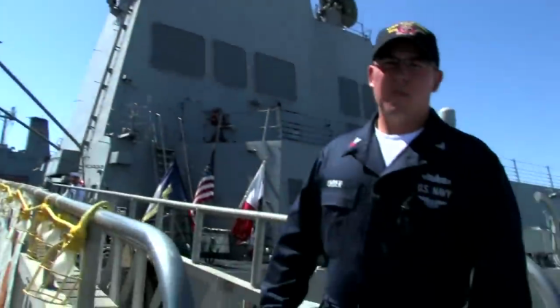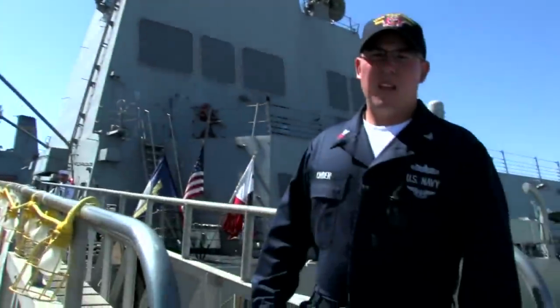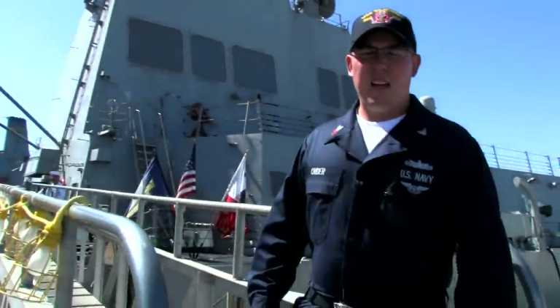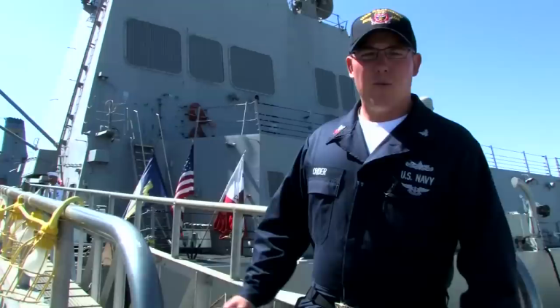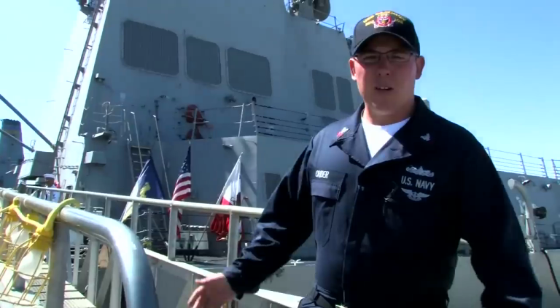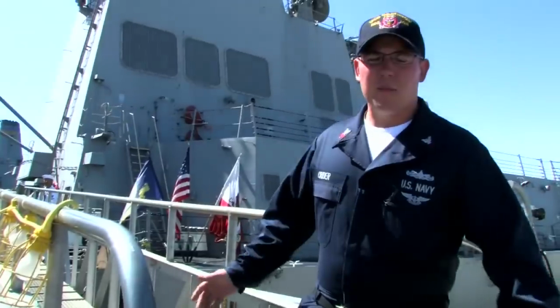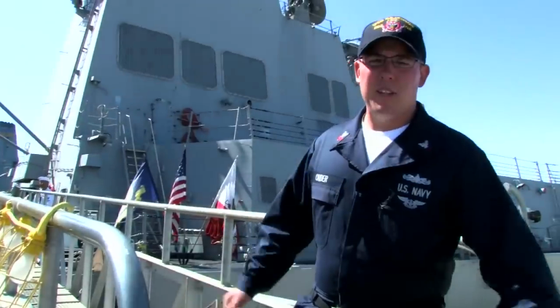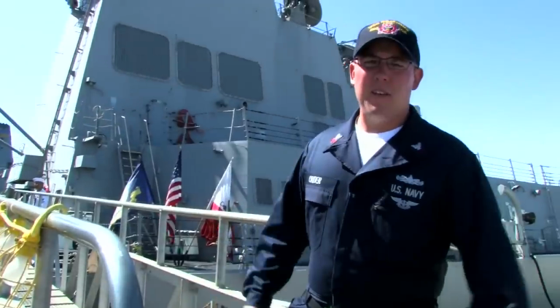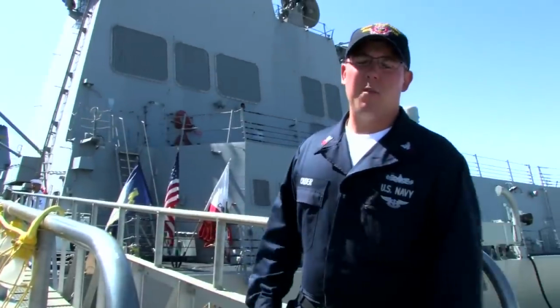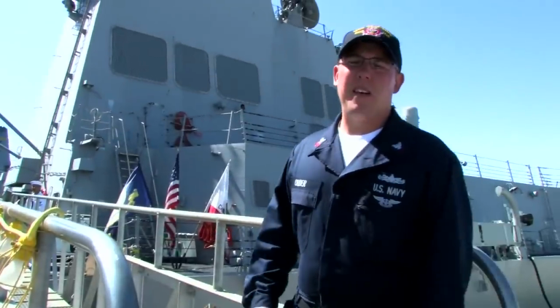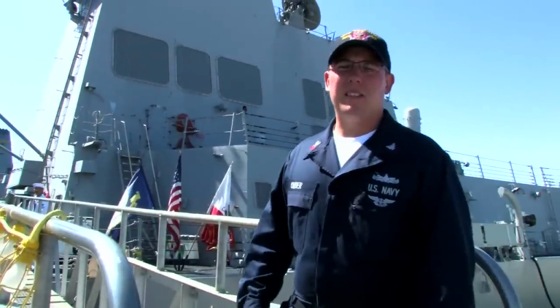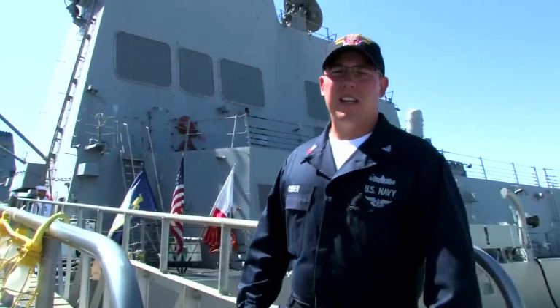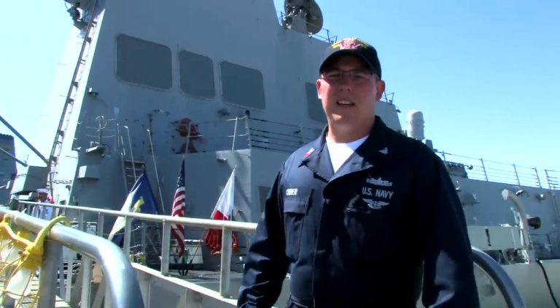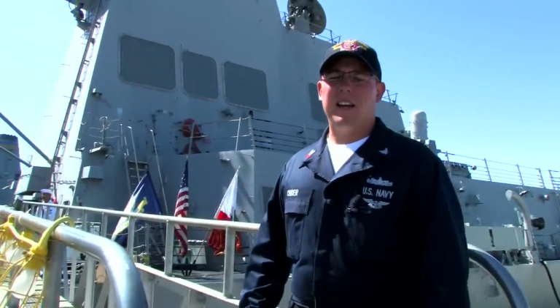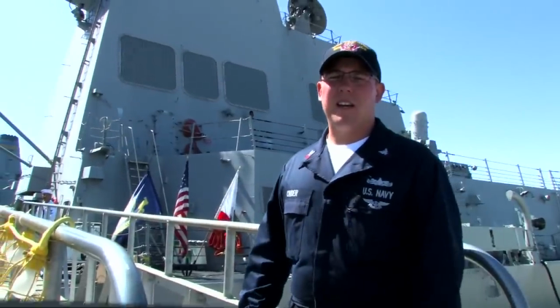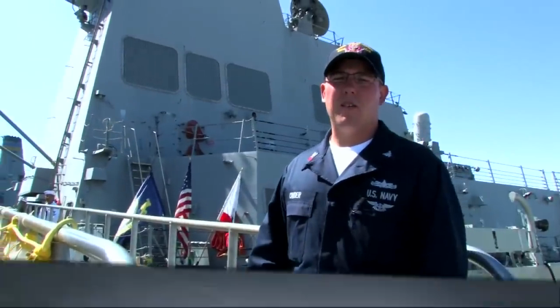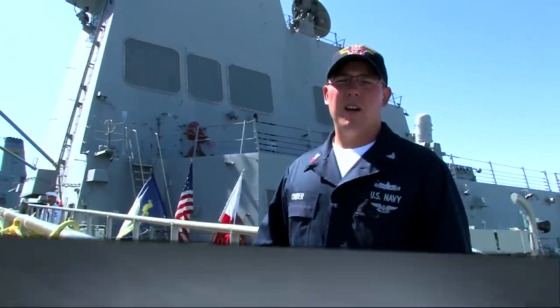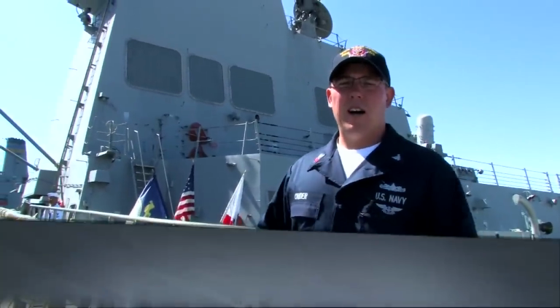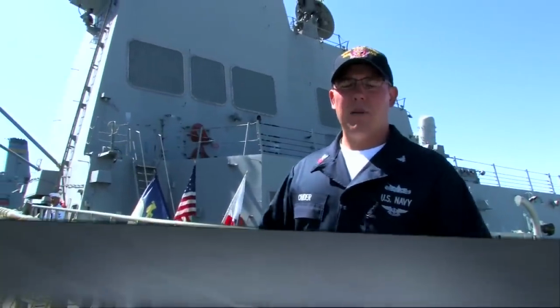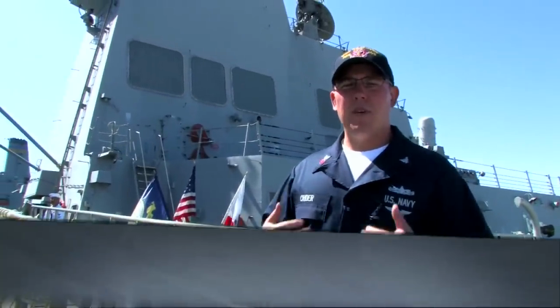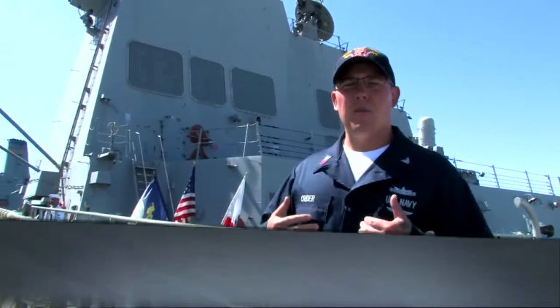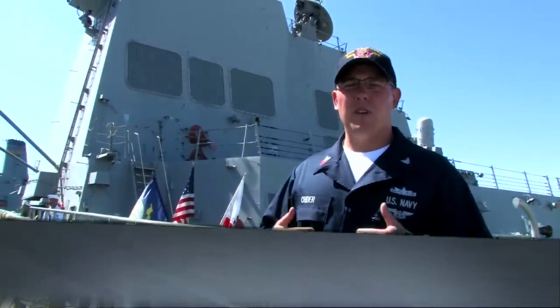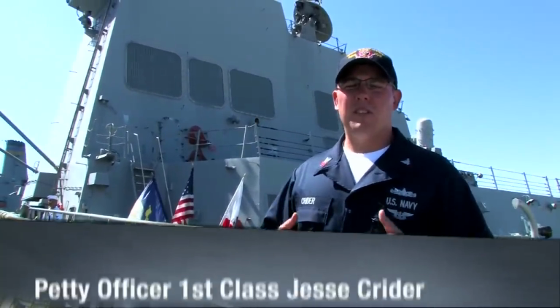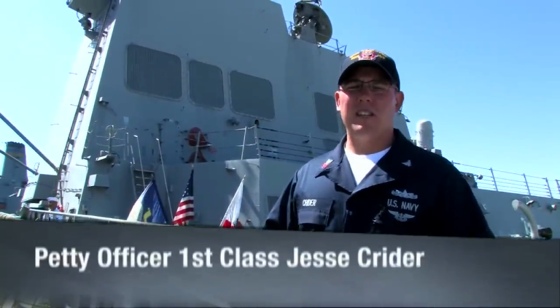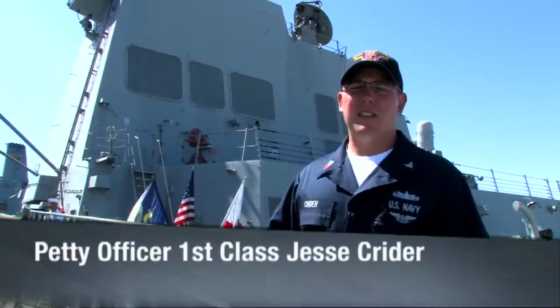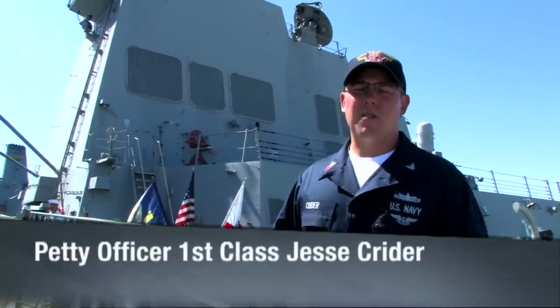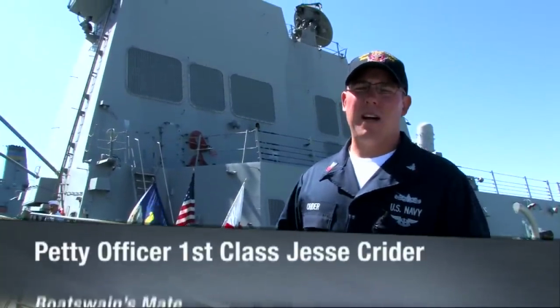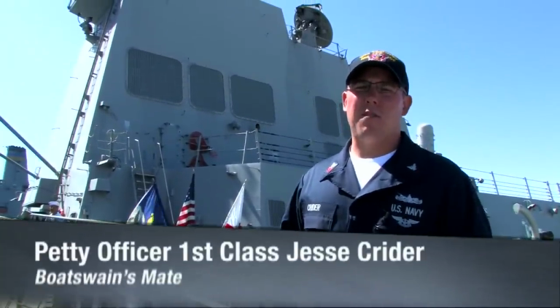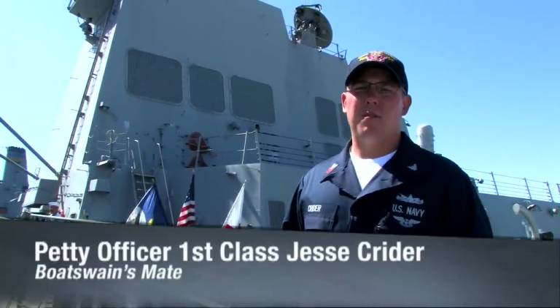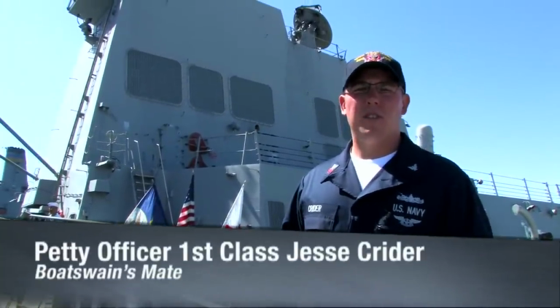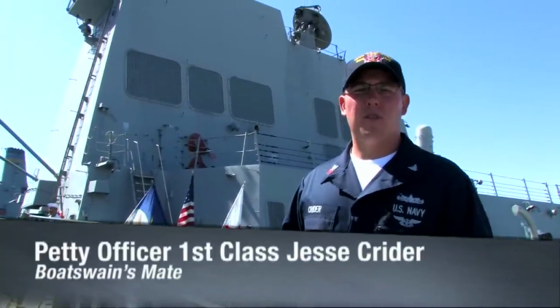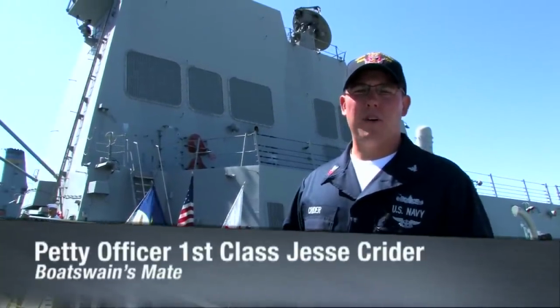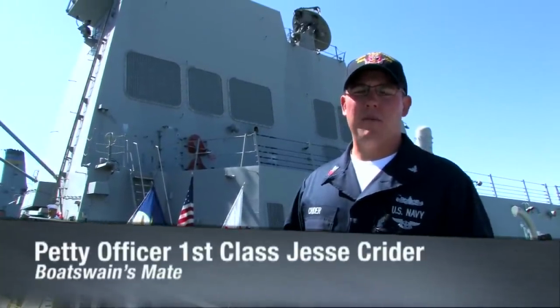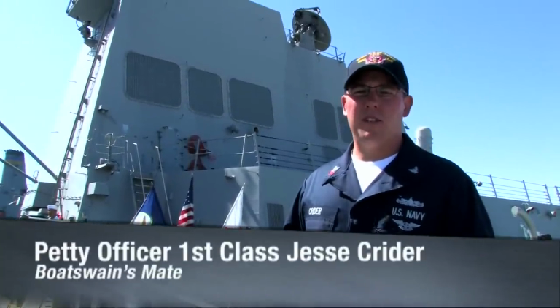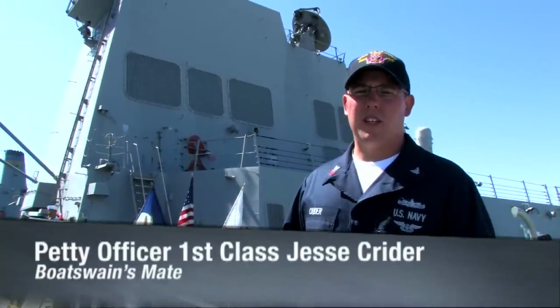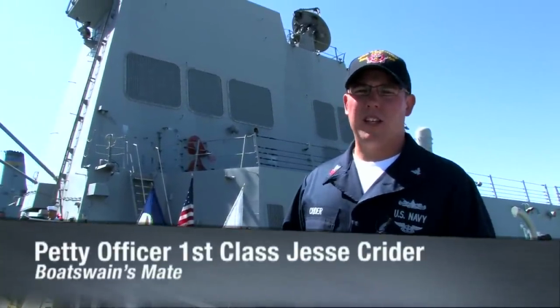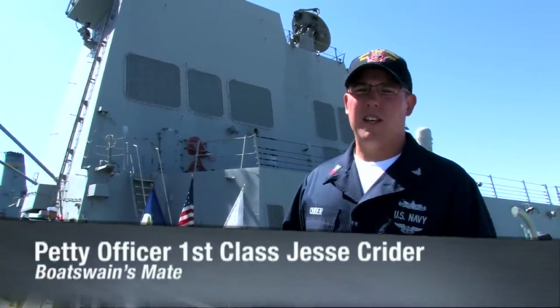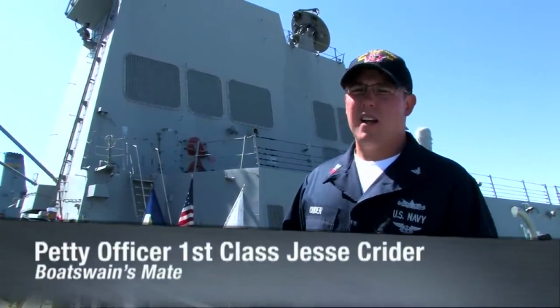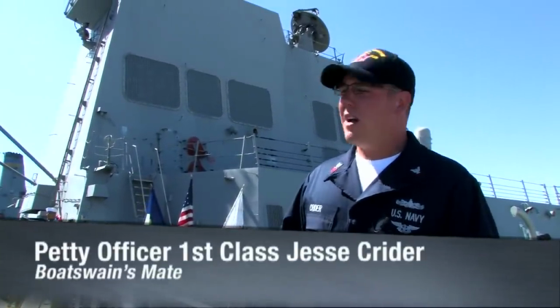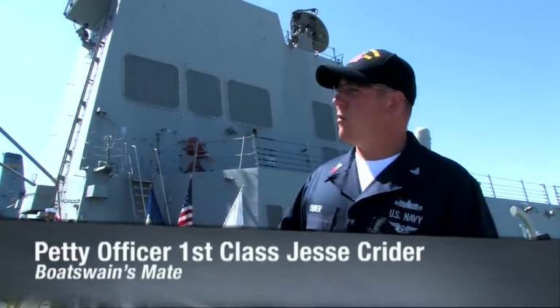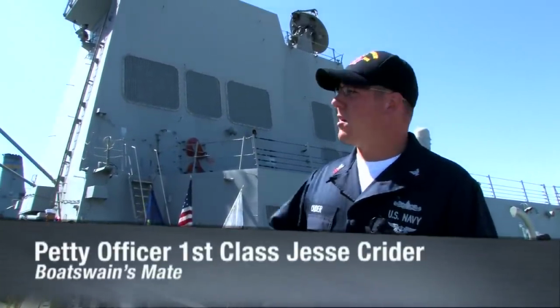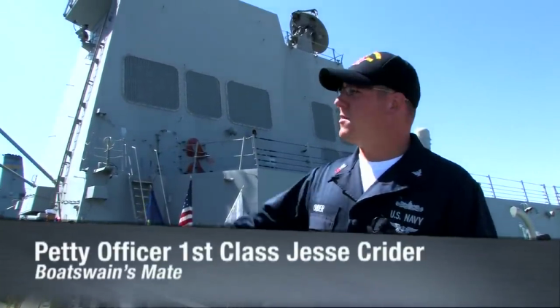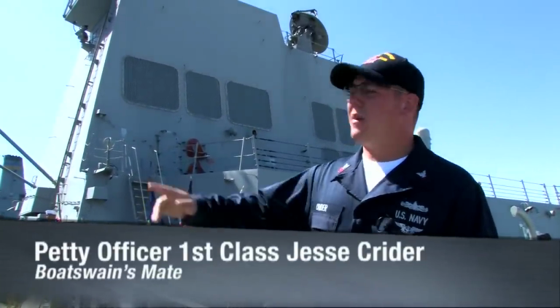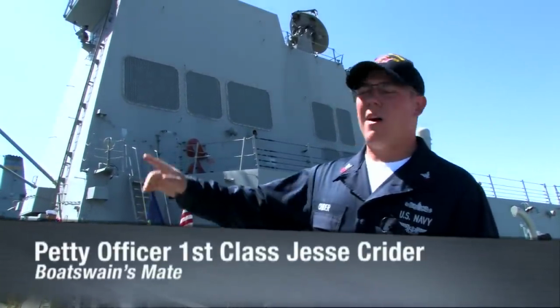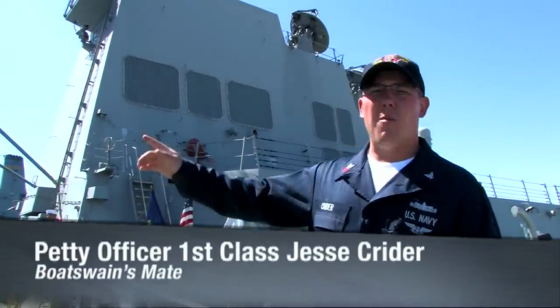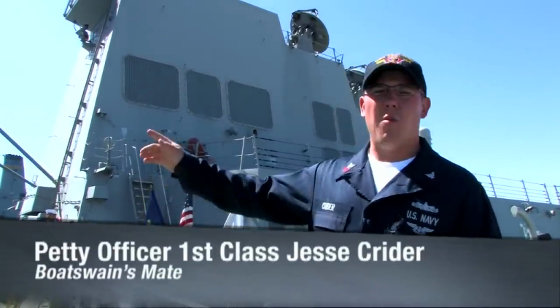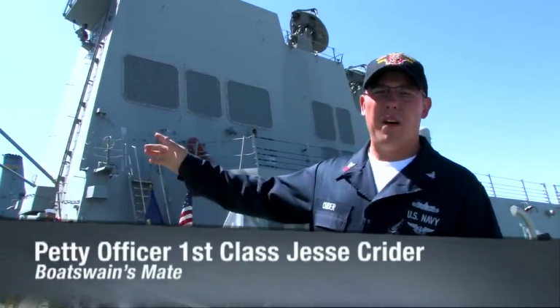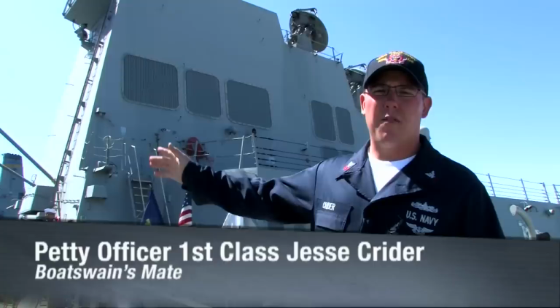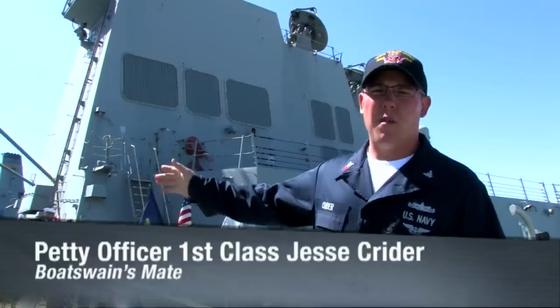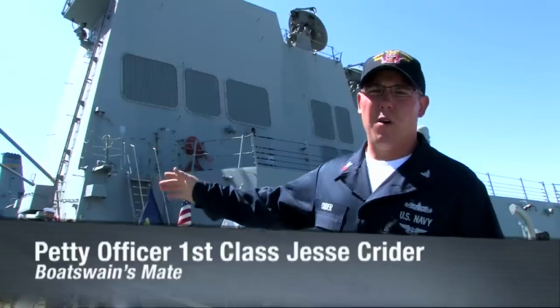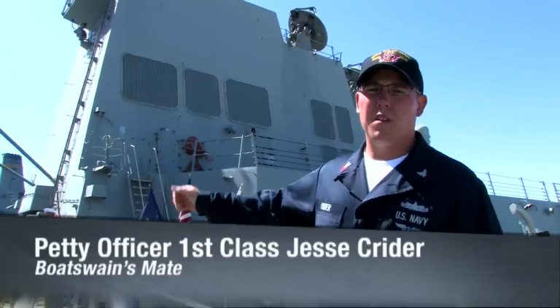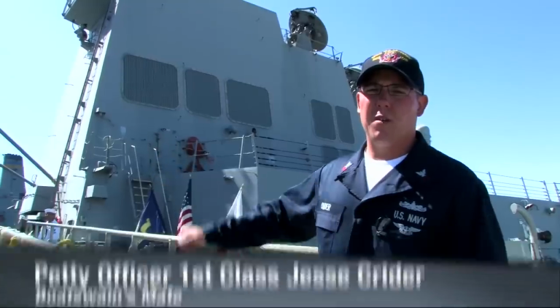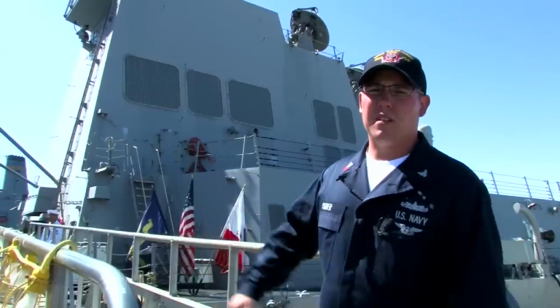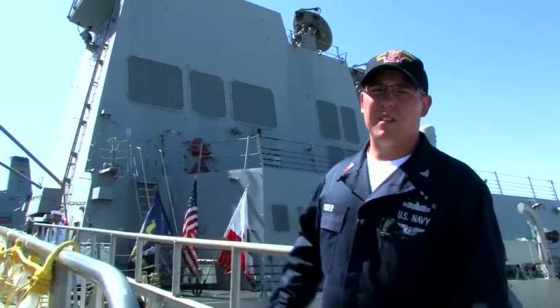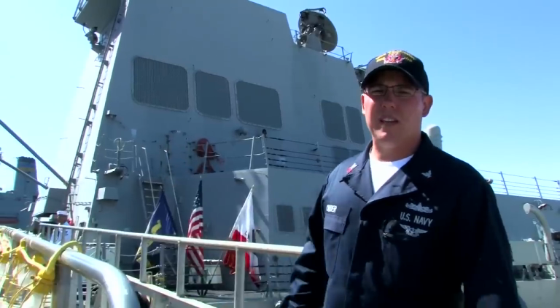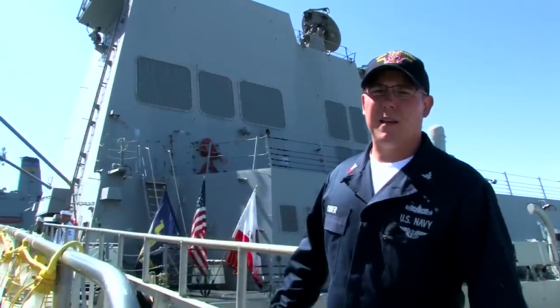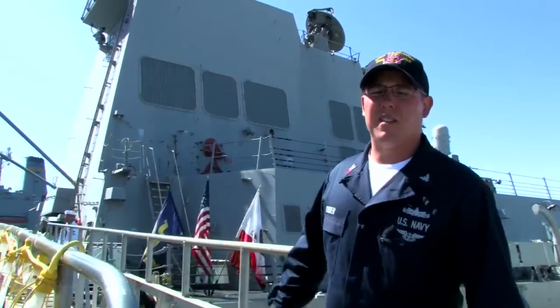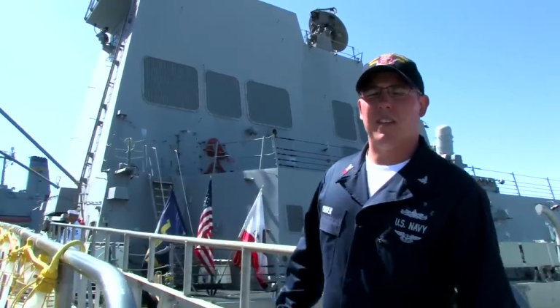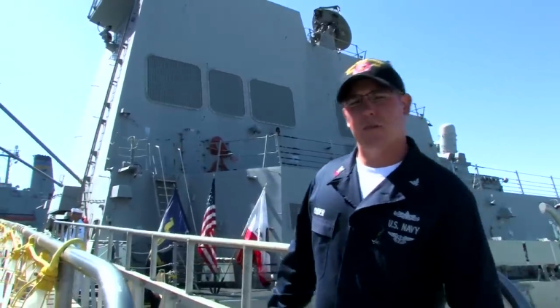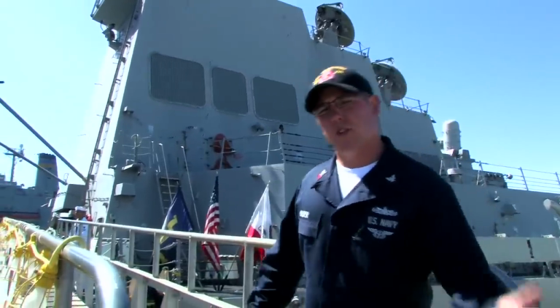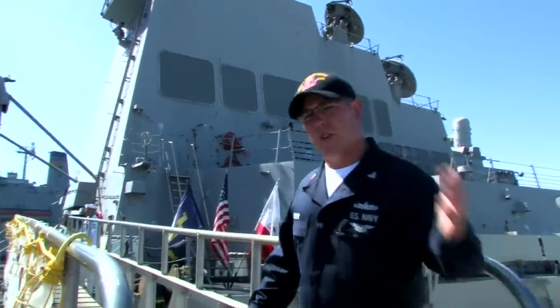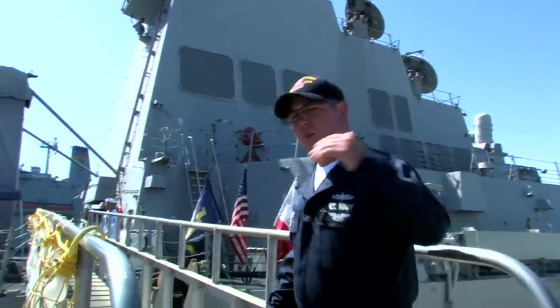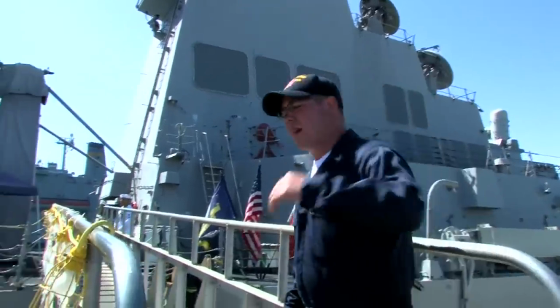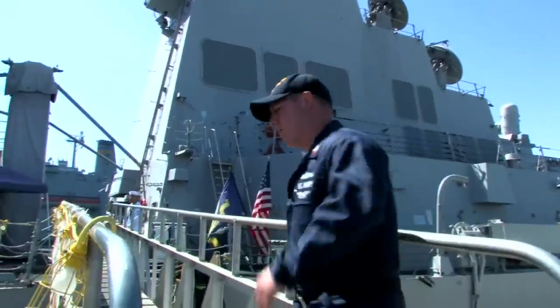Hey, welcome to Naval Base San Diego. I'm BM1 Jesse Kreider from Detroit, Michigan. And welcome to my home away from home, the USS Sampson. Let me show you around.